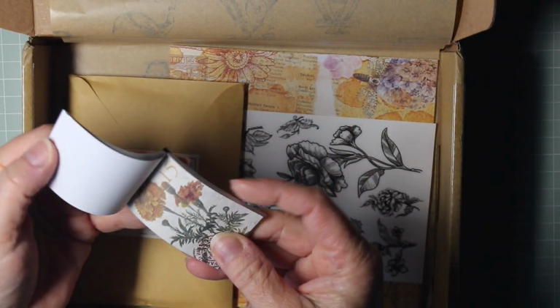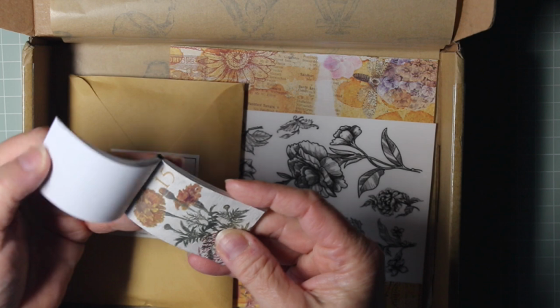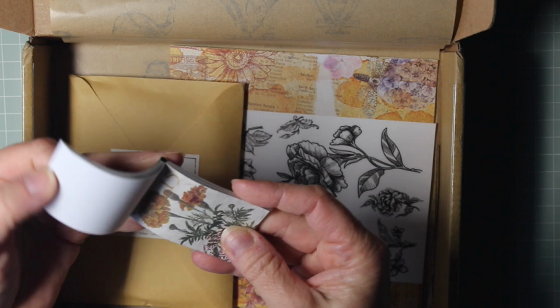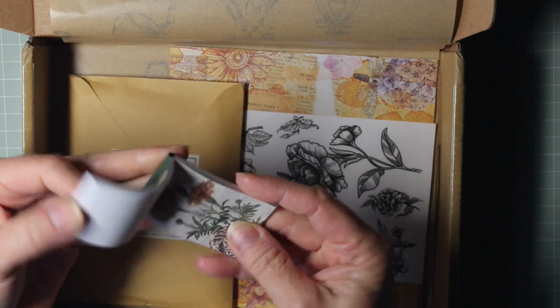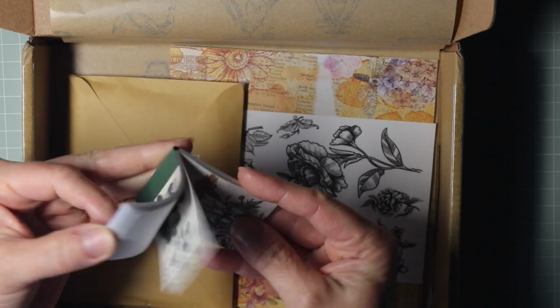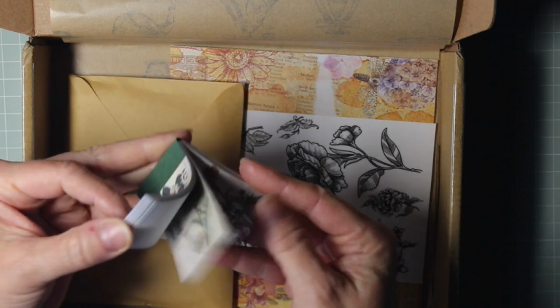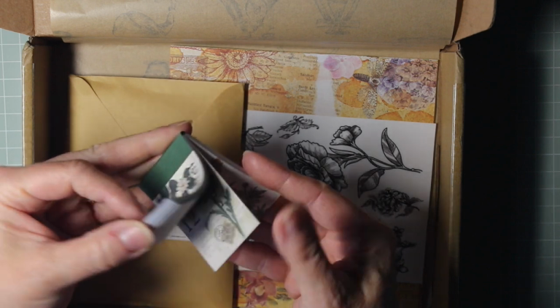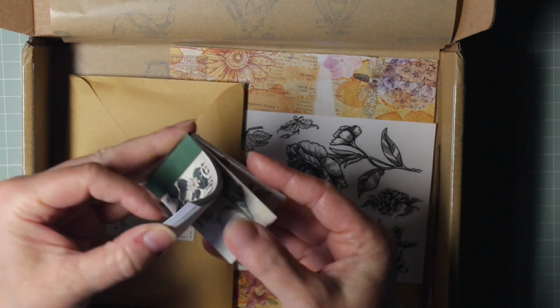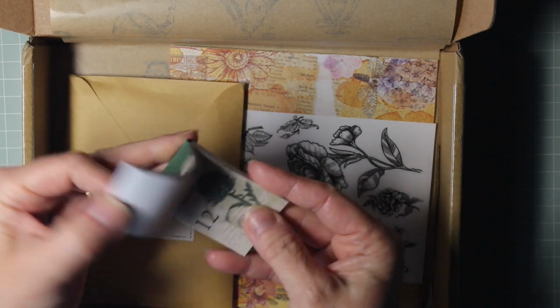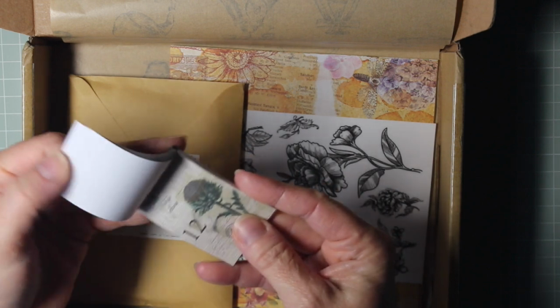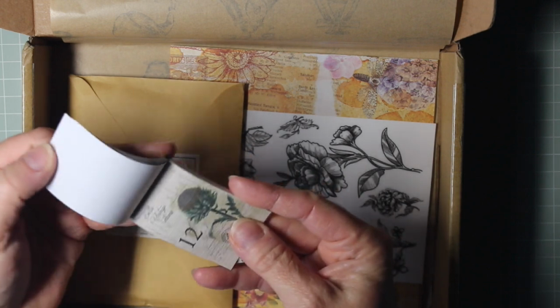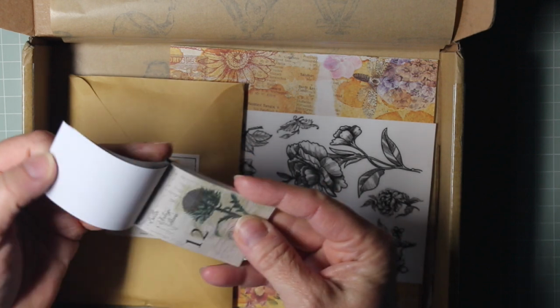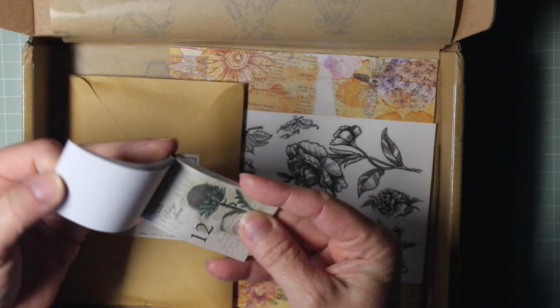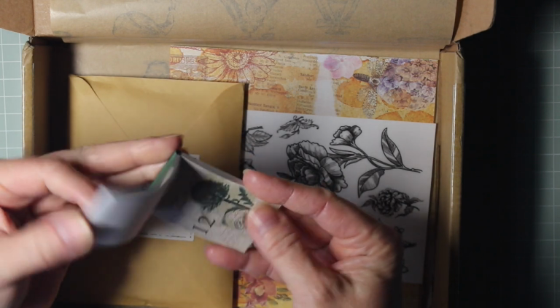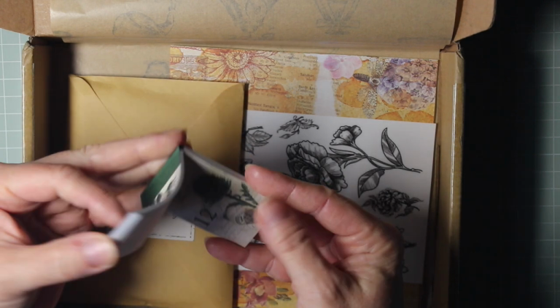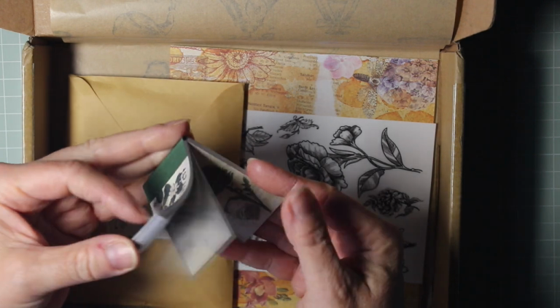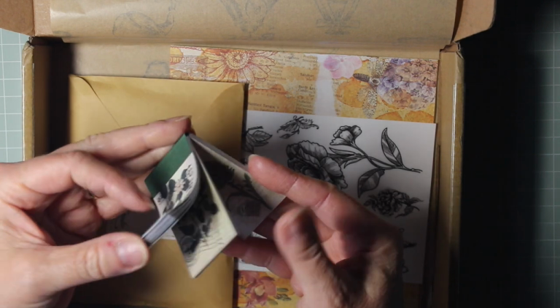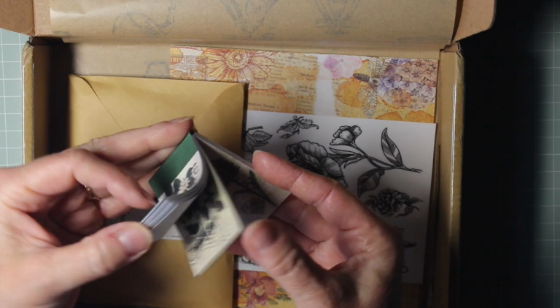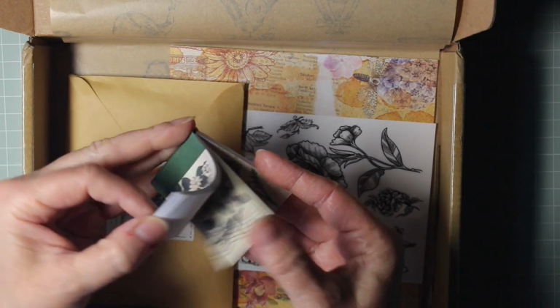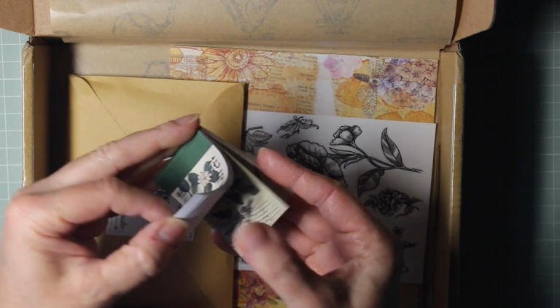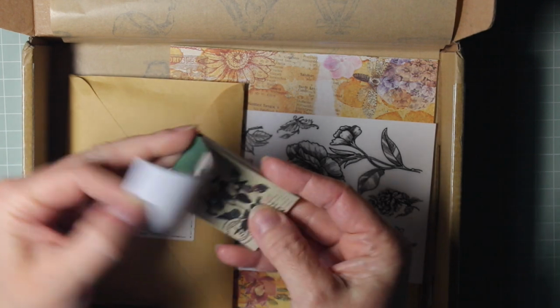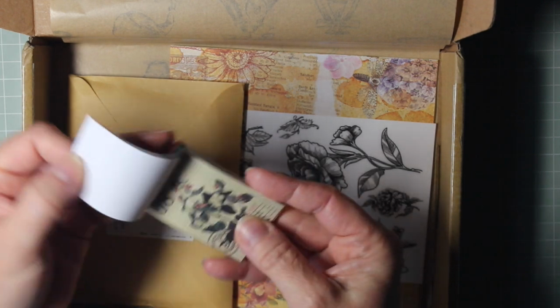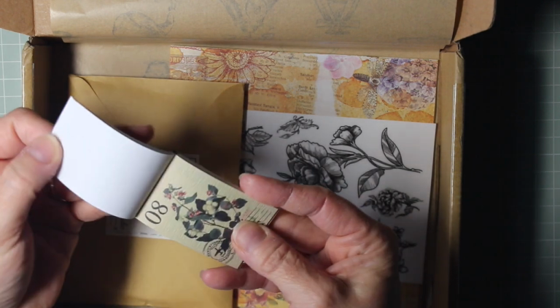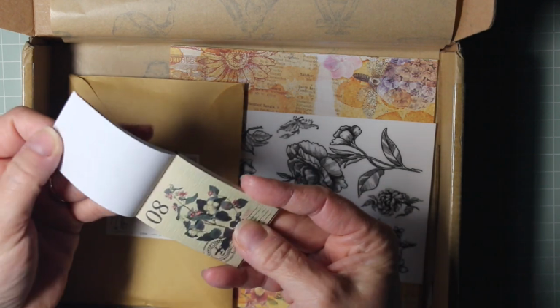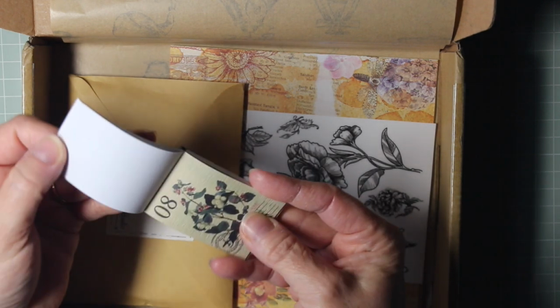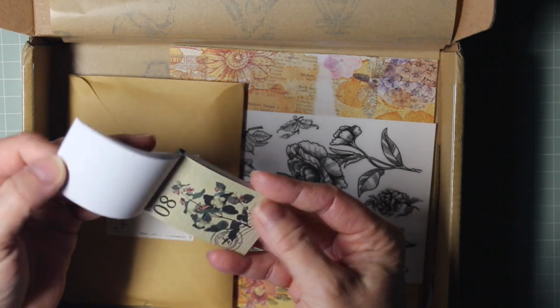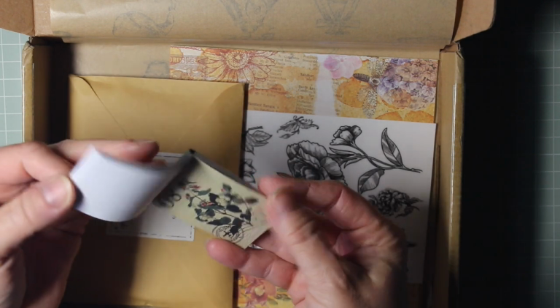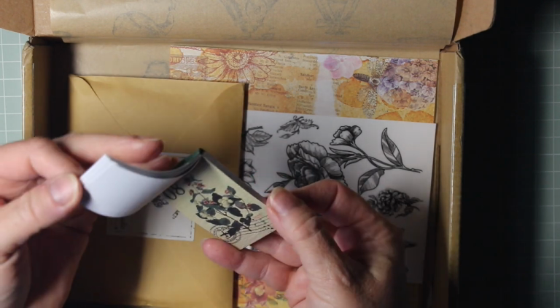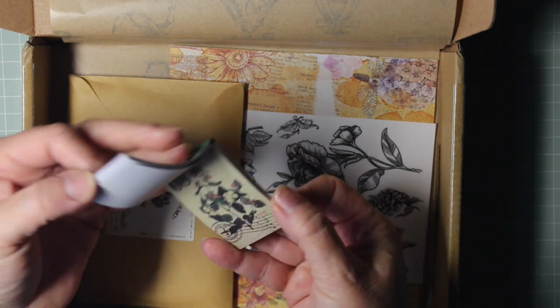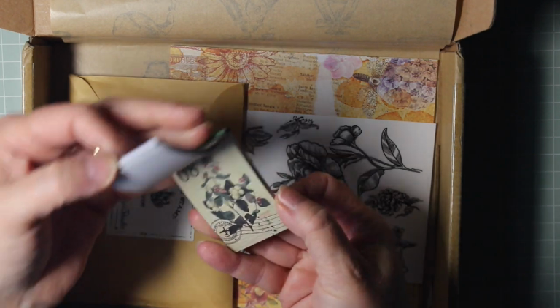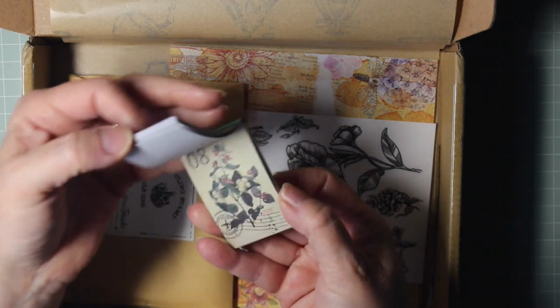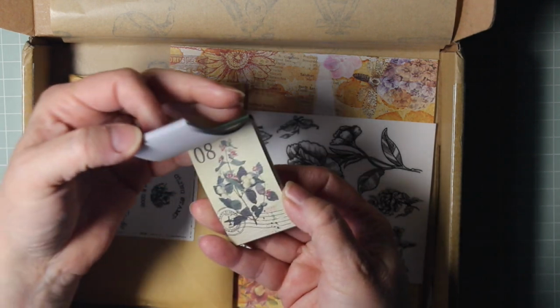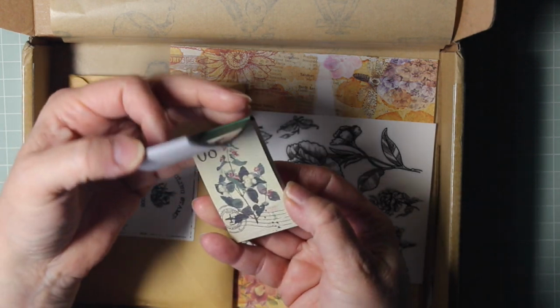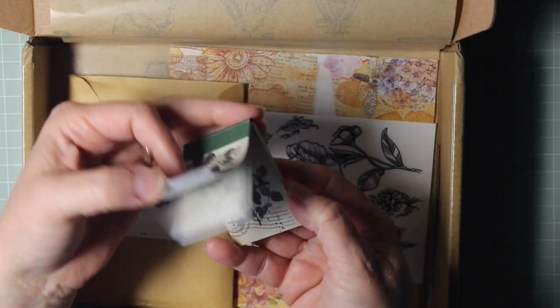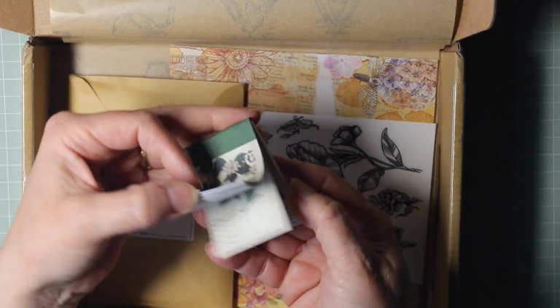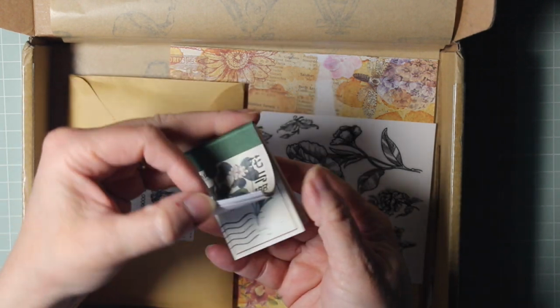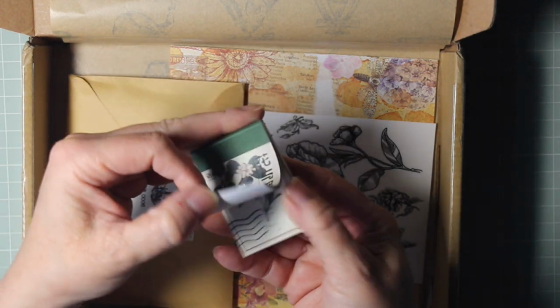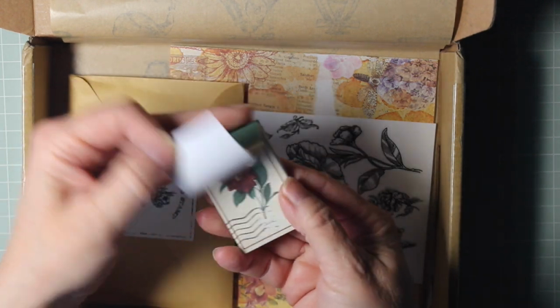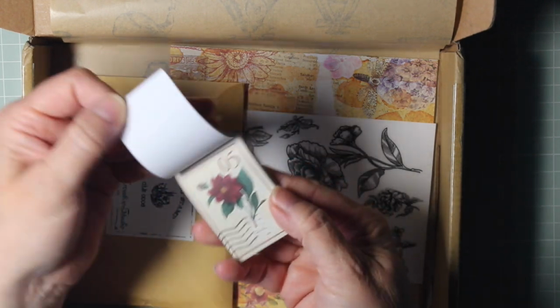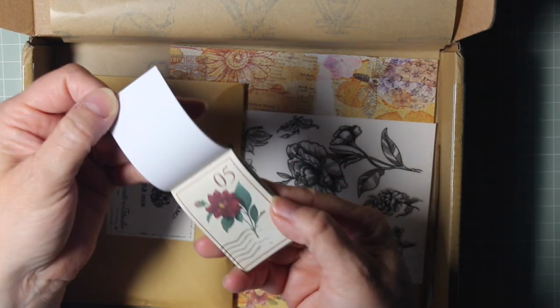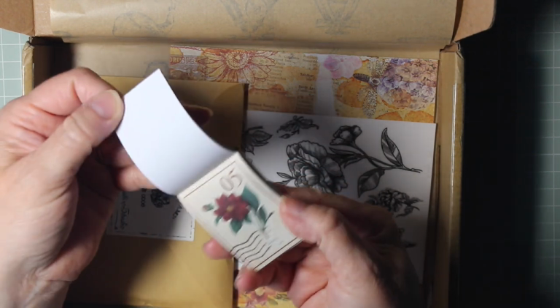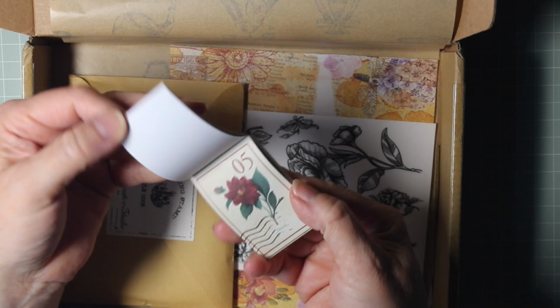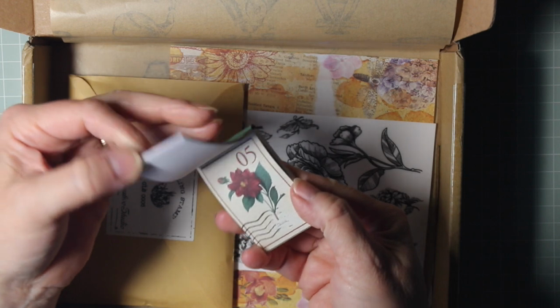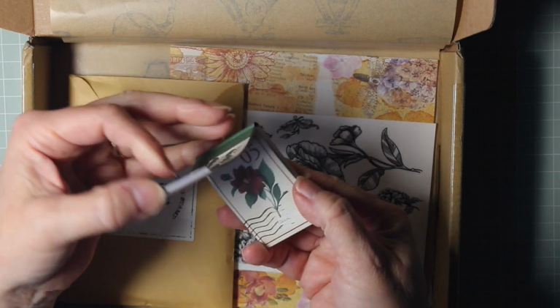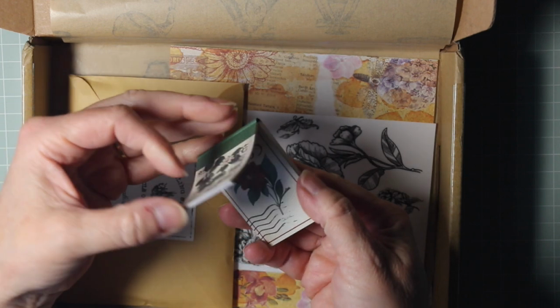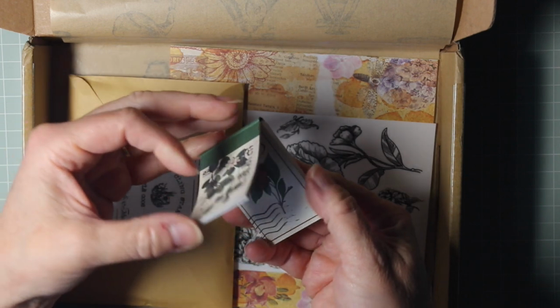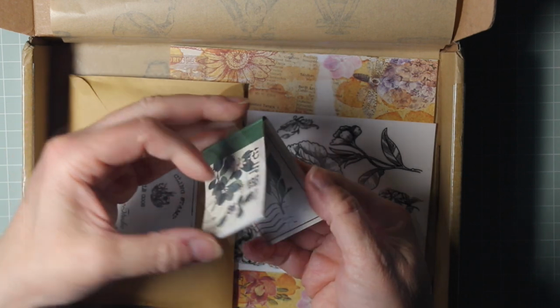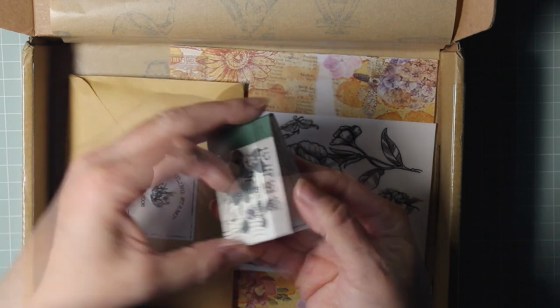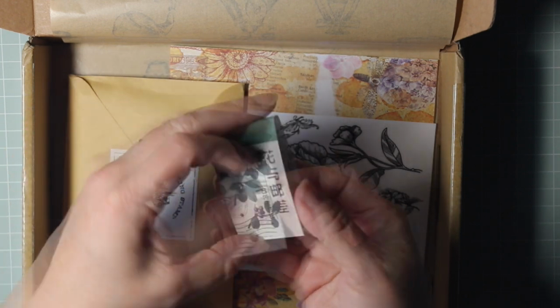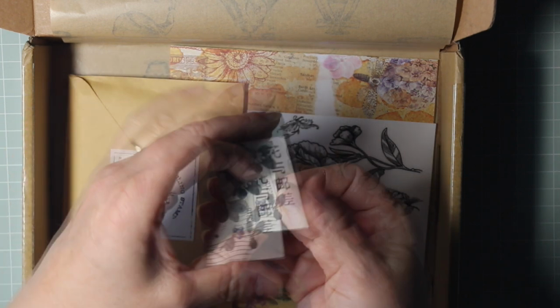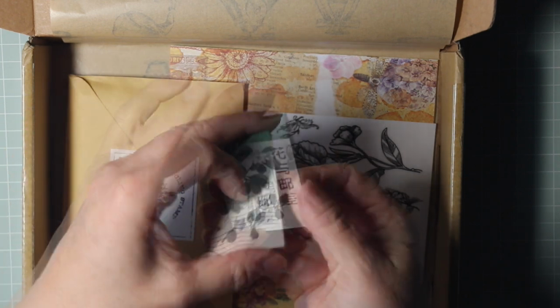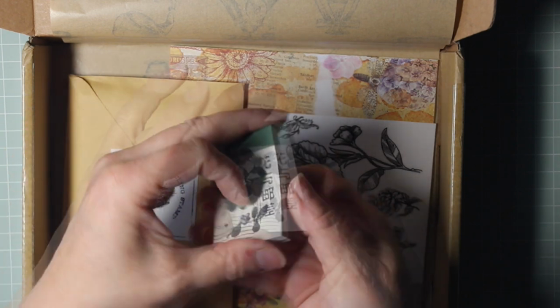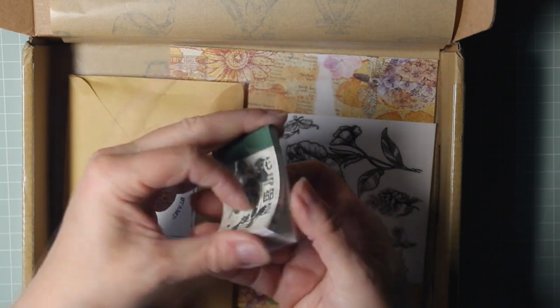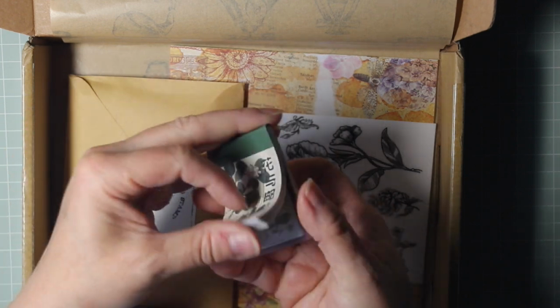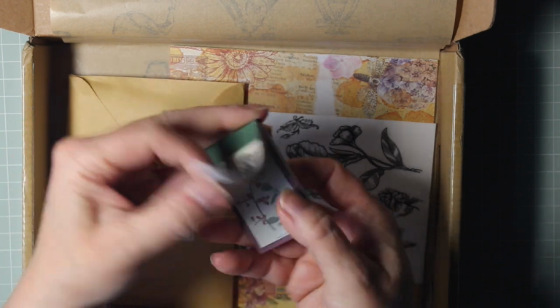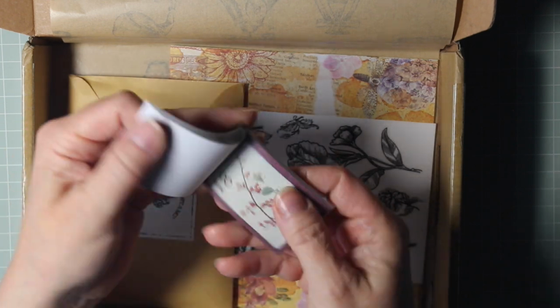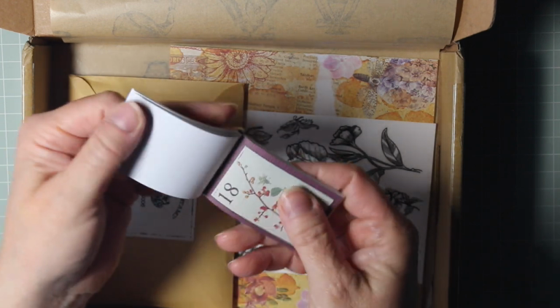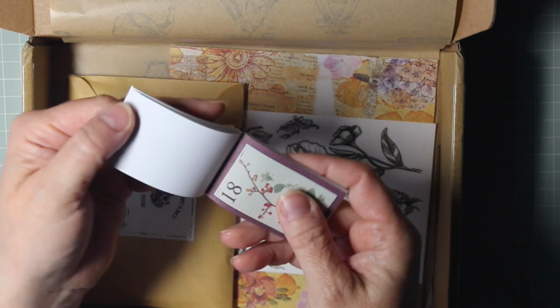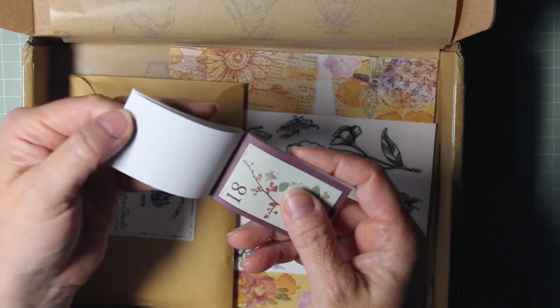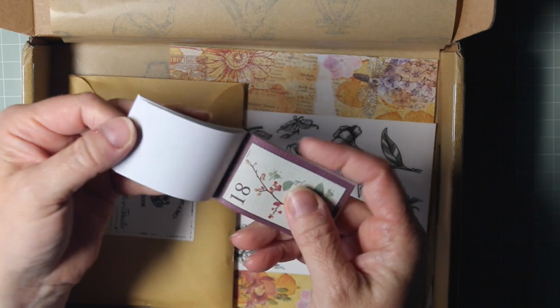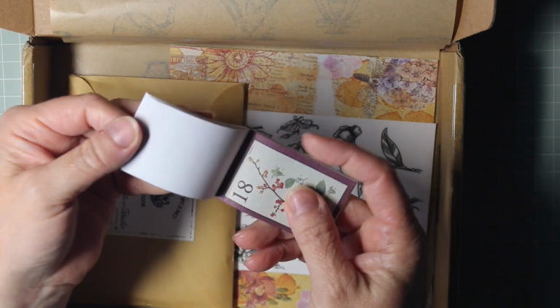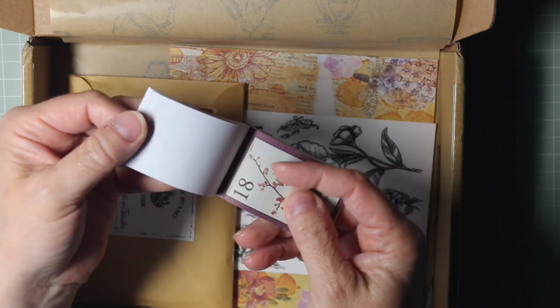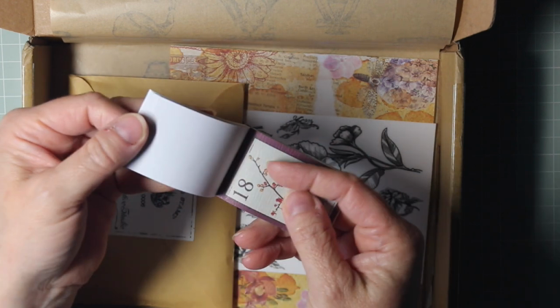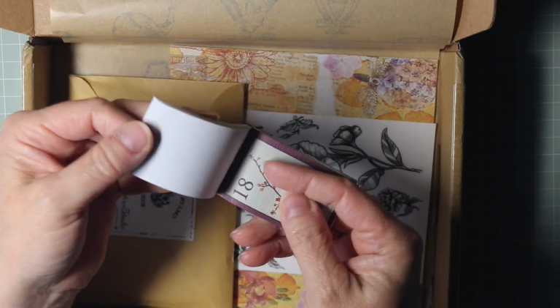Lovely. More little detailed vintage style, floral themed, tiny little note cards.